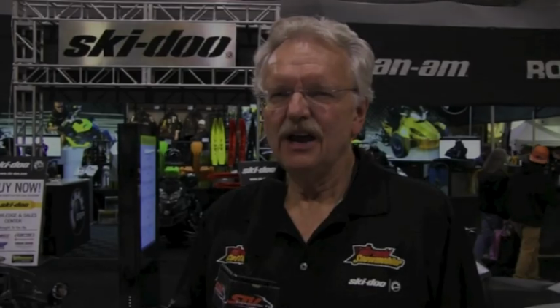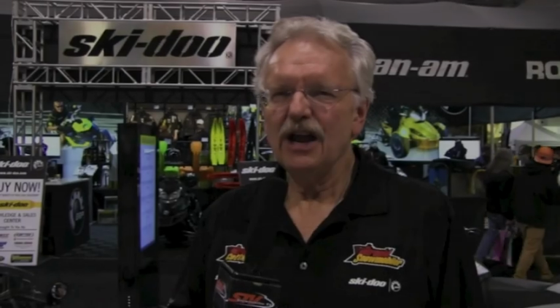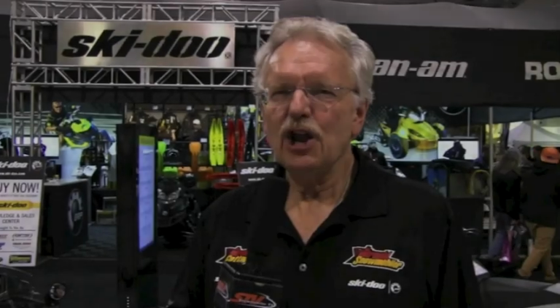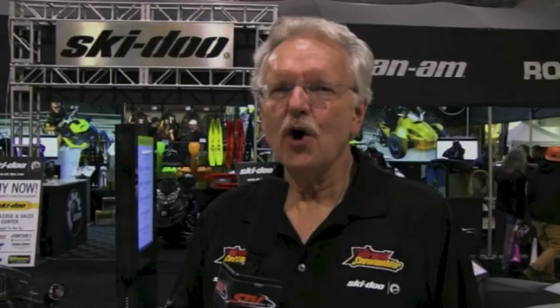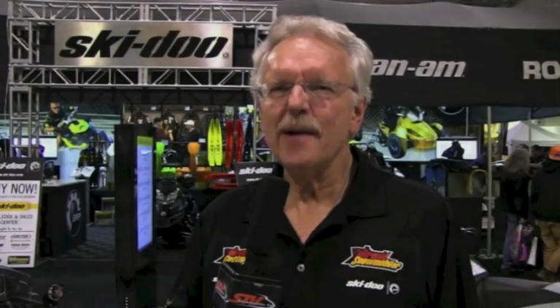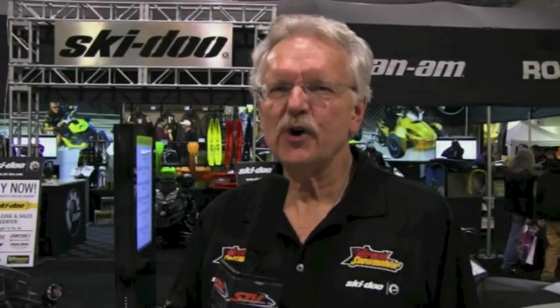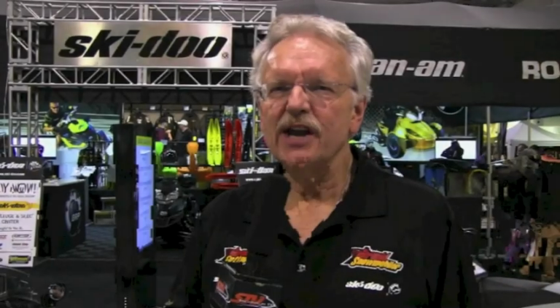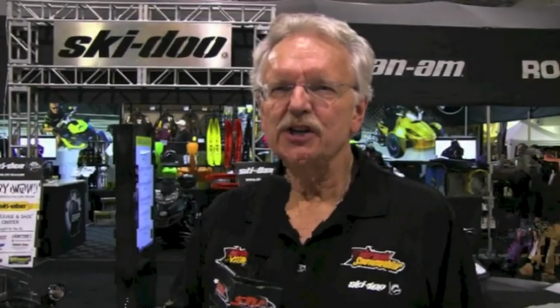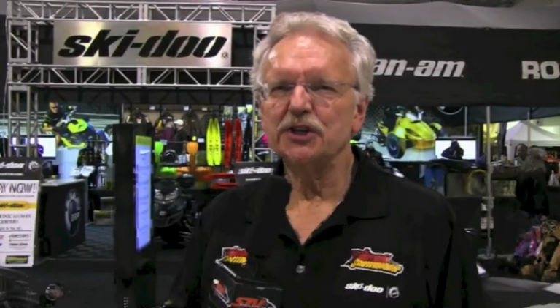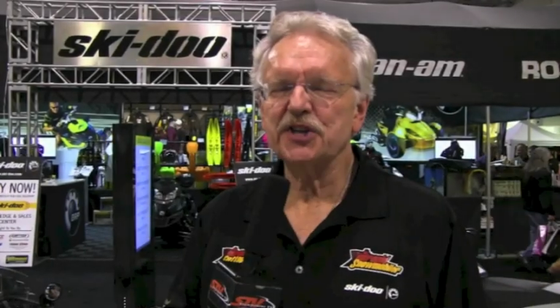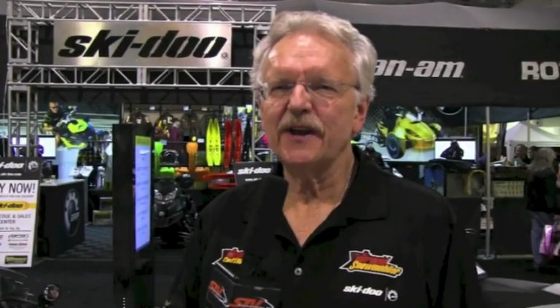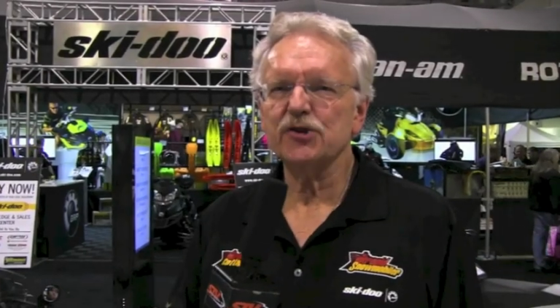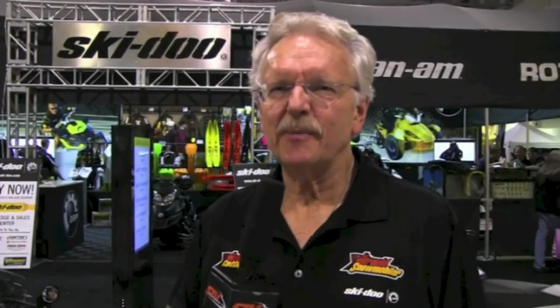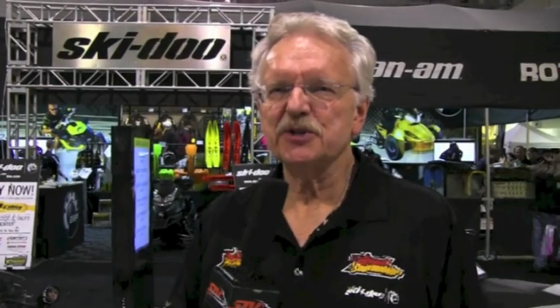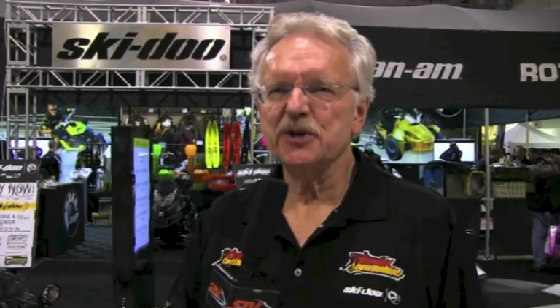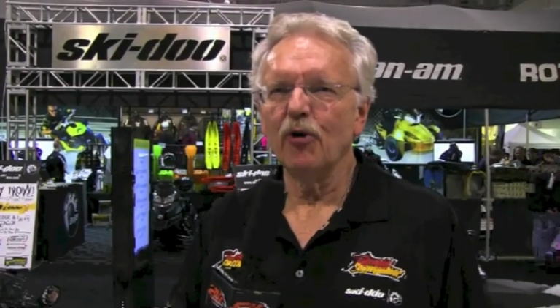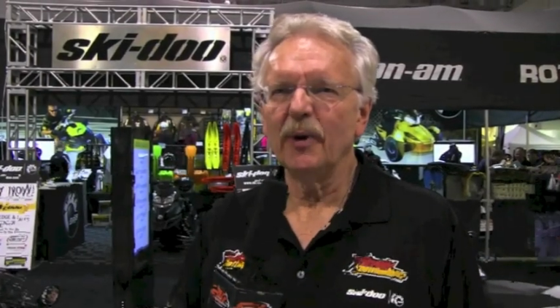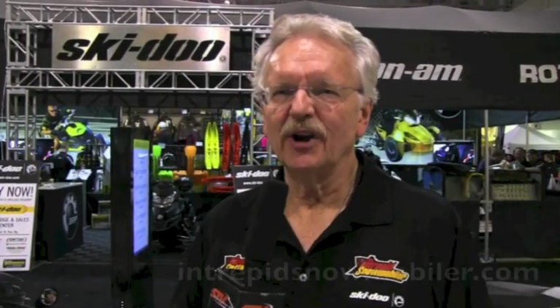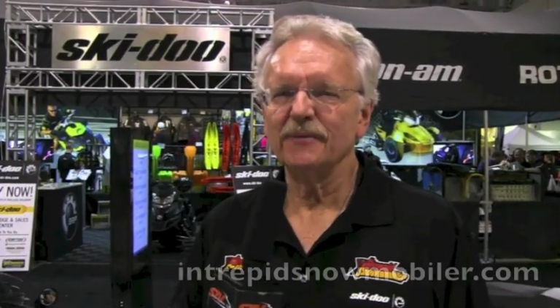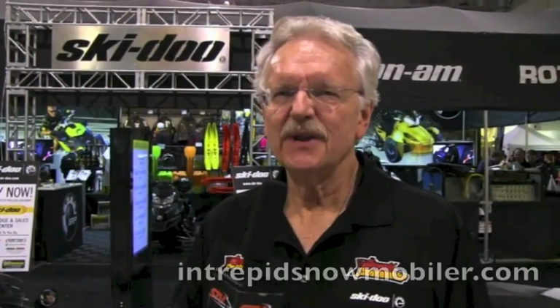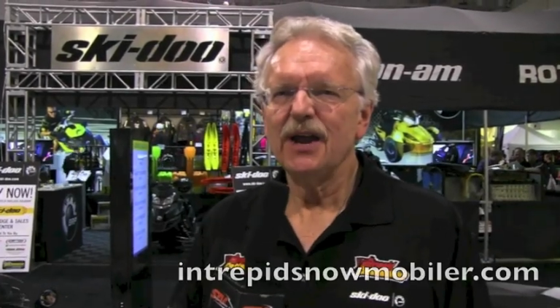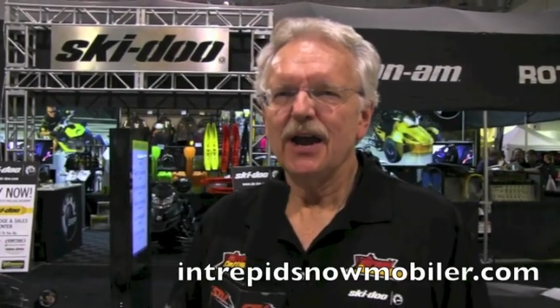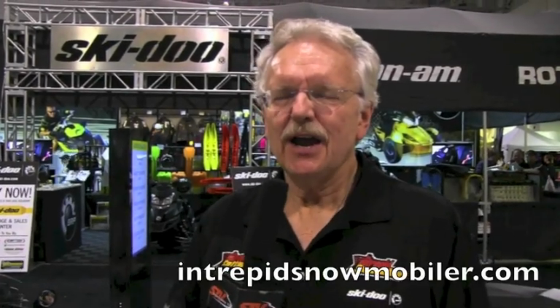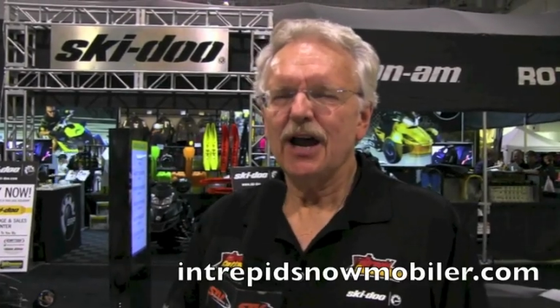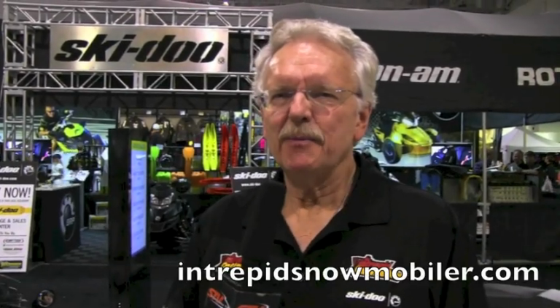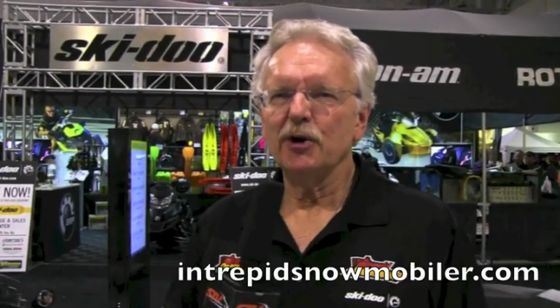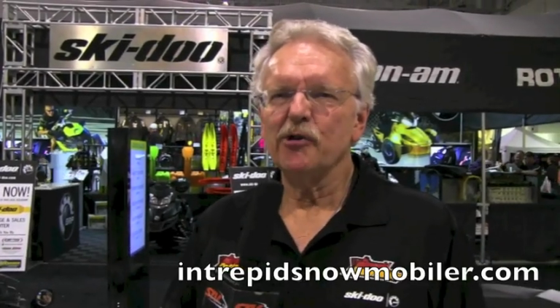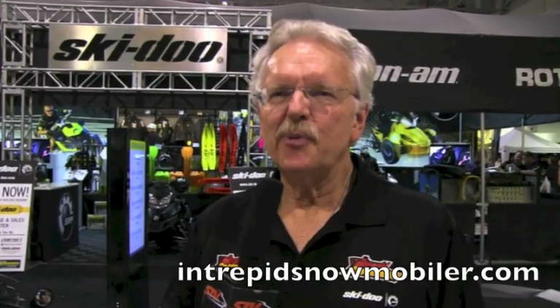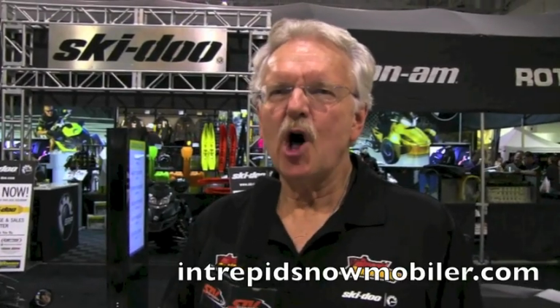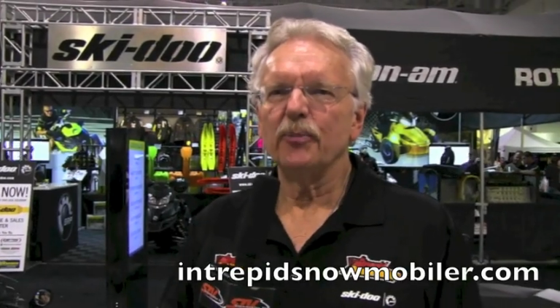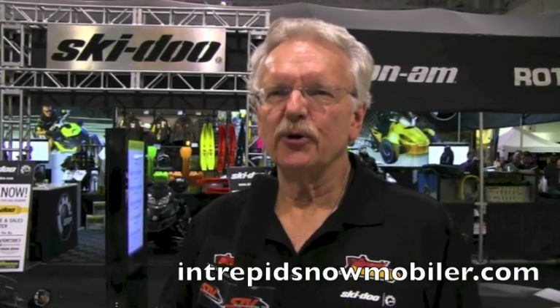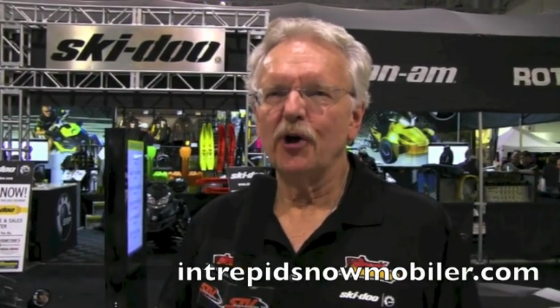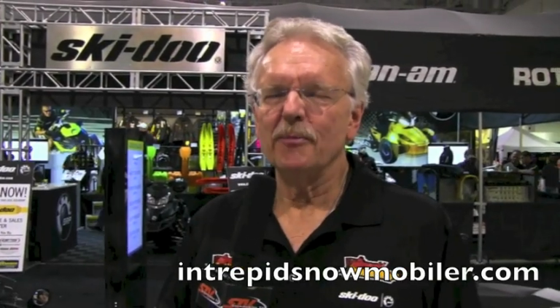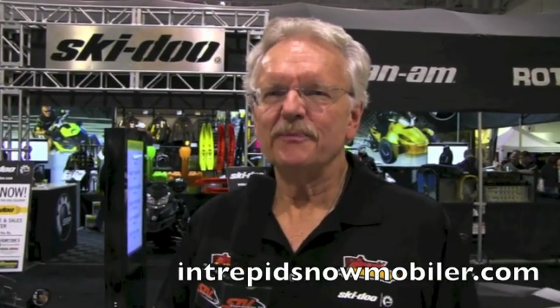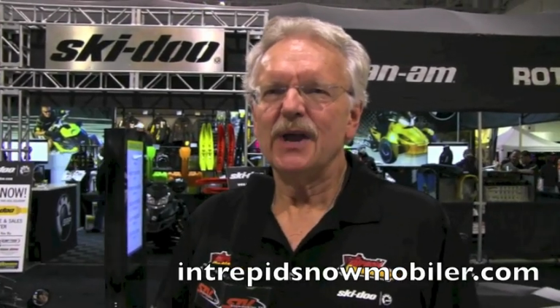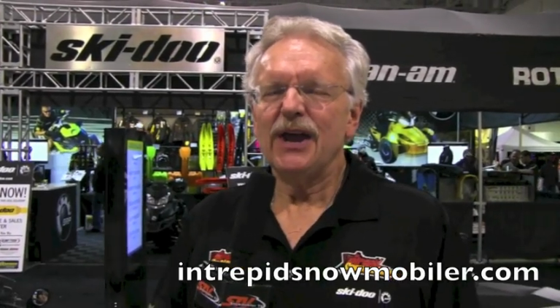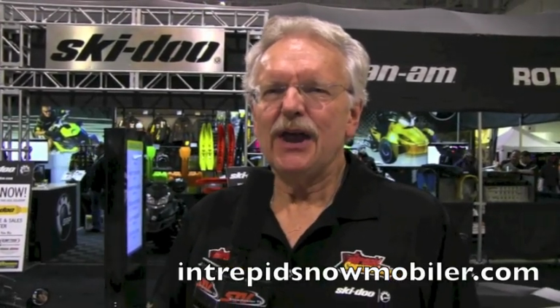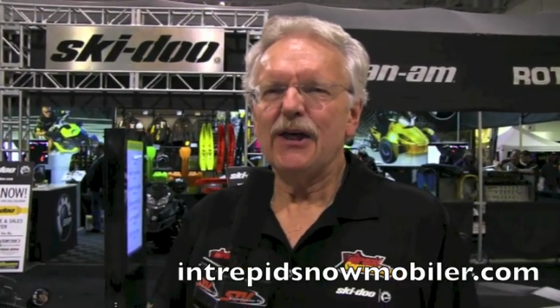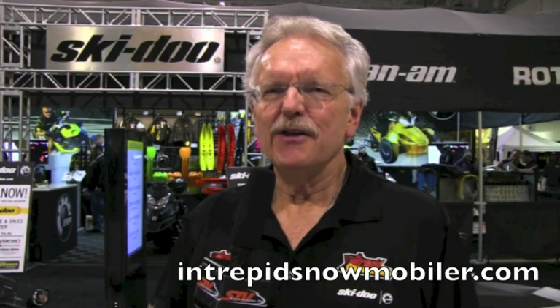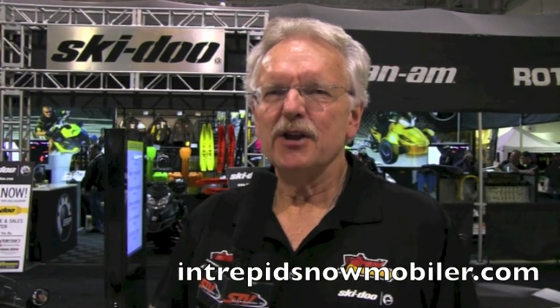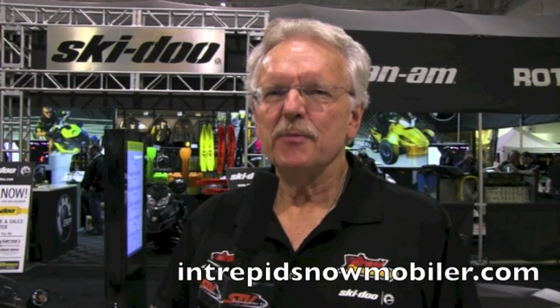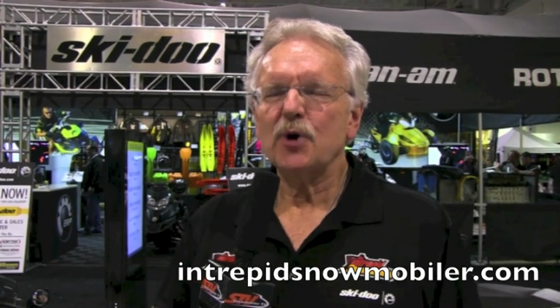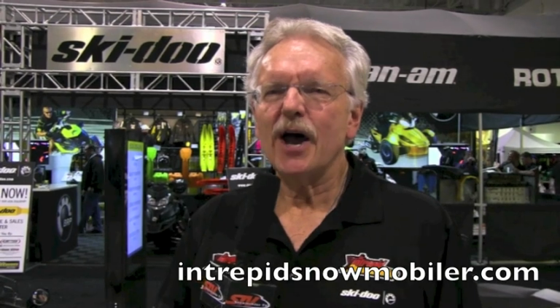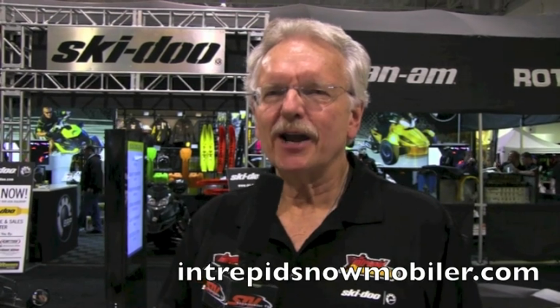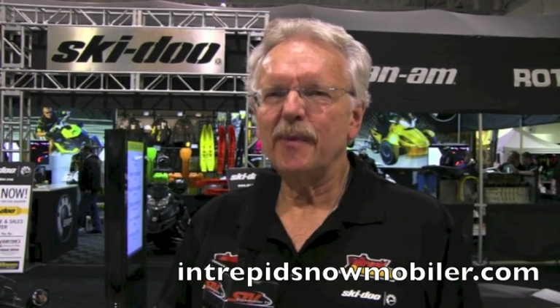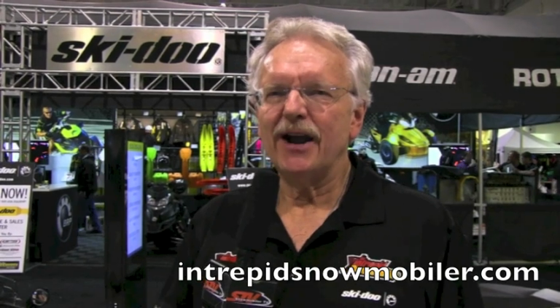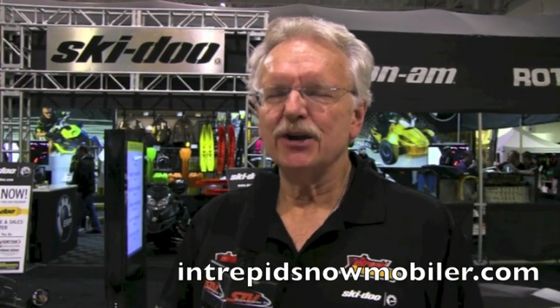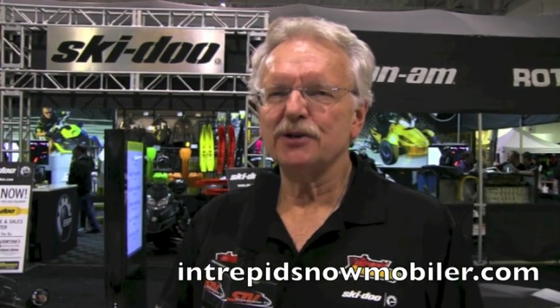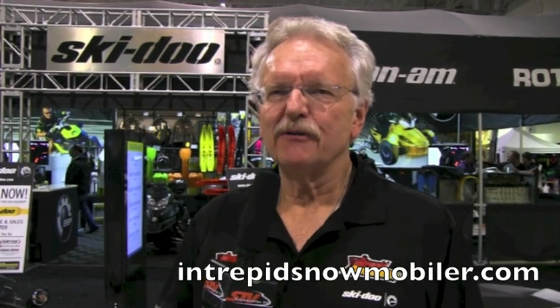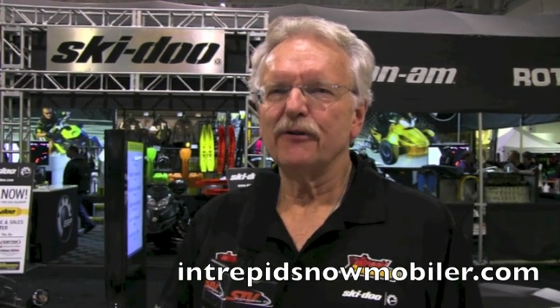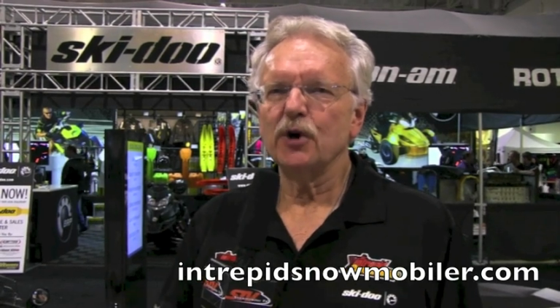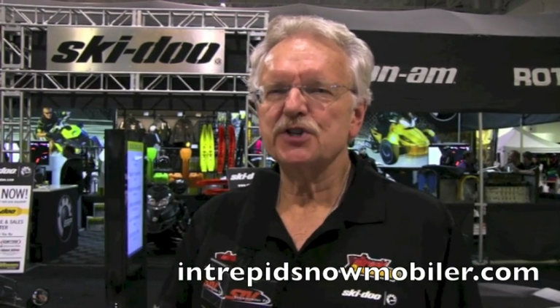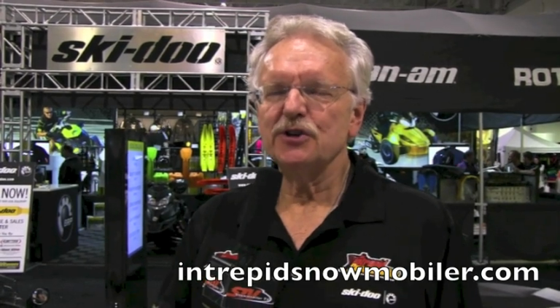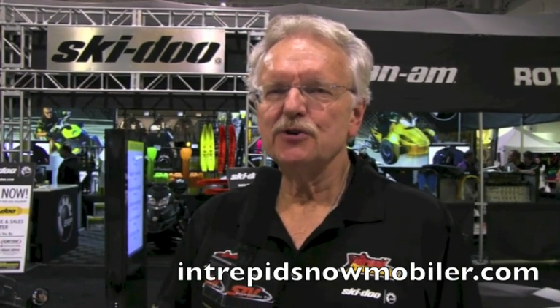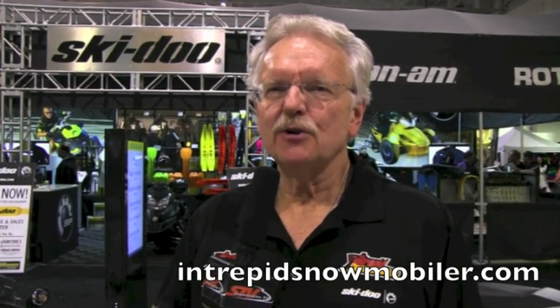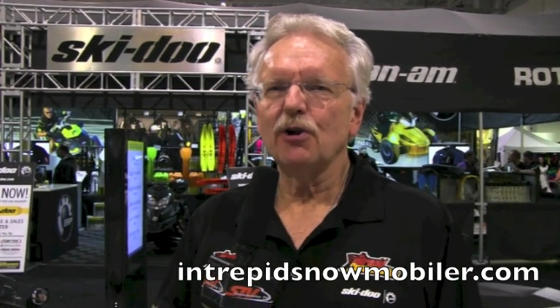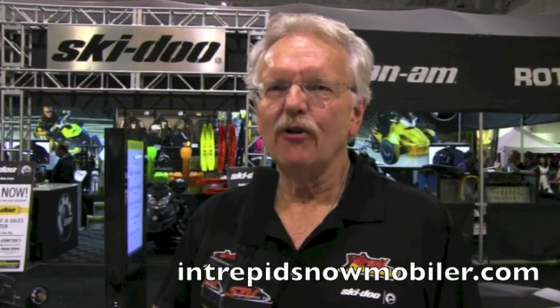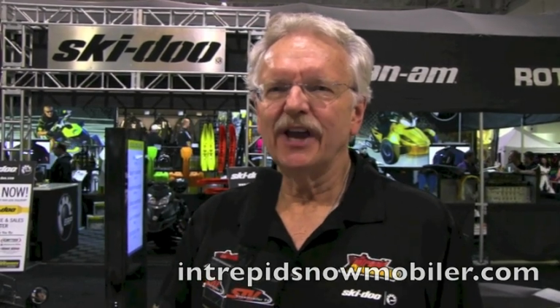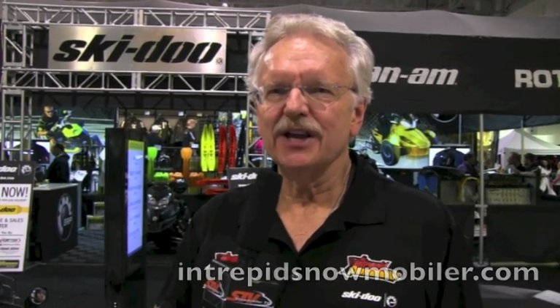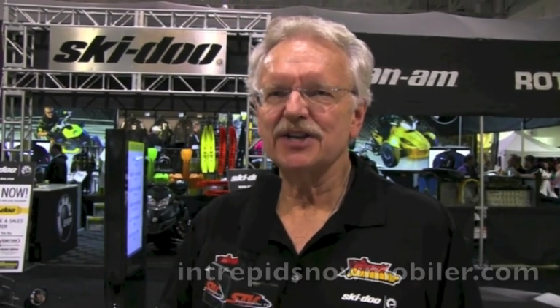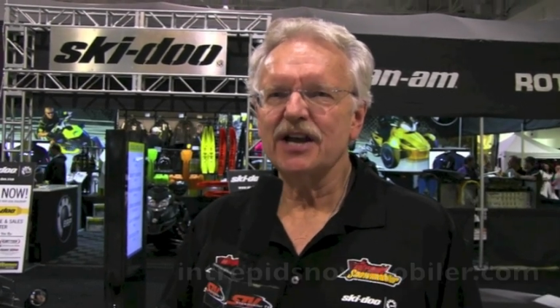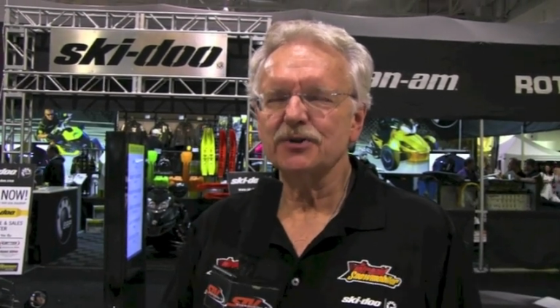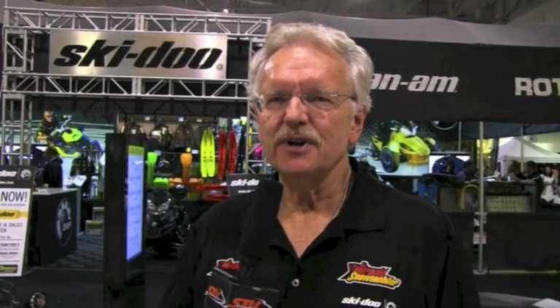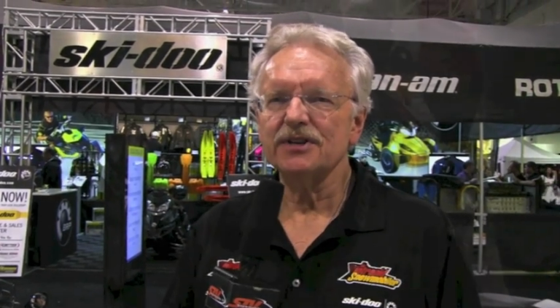Hello, I'm Craig Nicholson, the Intrepid Snowmobiler. I'm here with Paul Purdom, the product manager for Ski-Doo Clothing and Accessories.